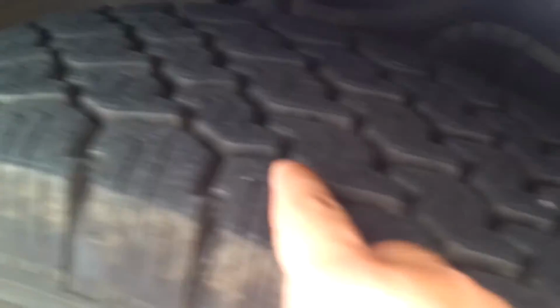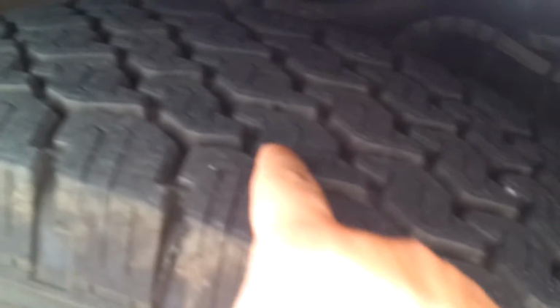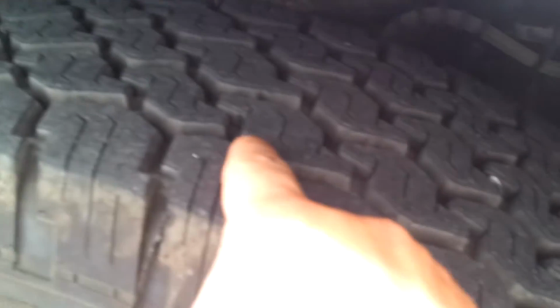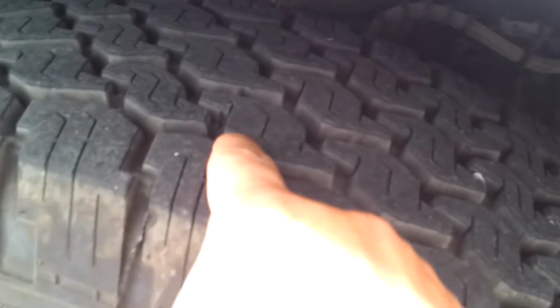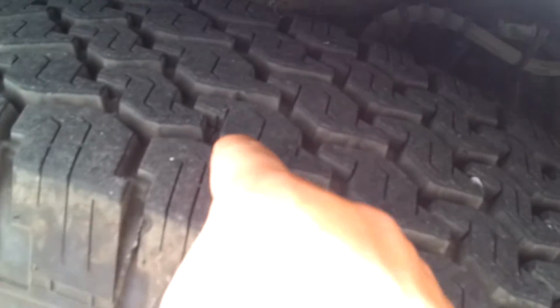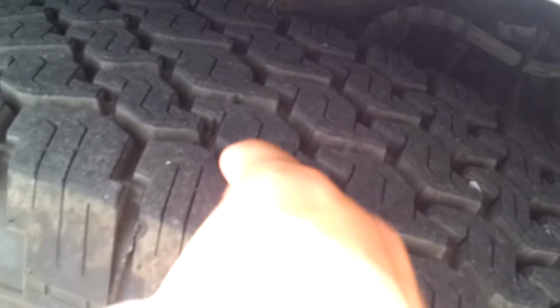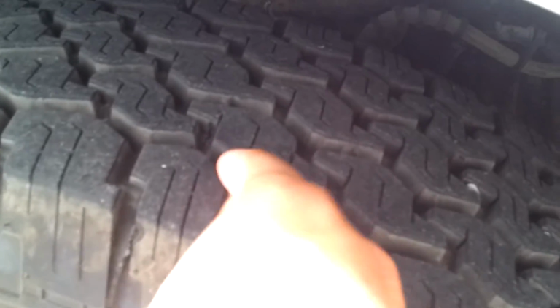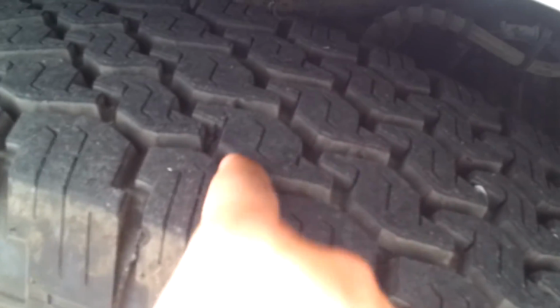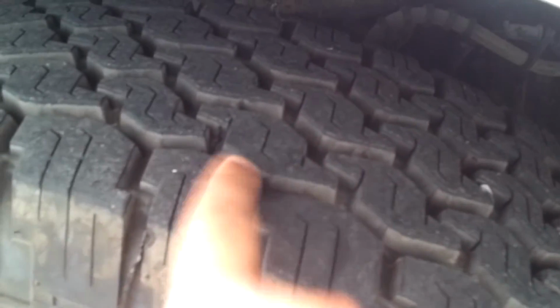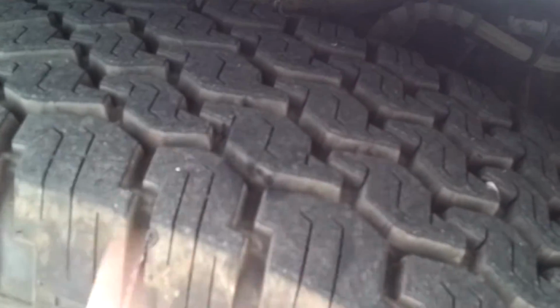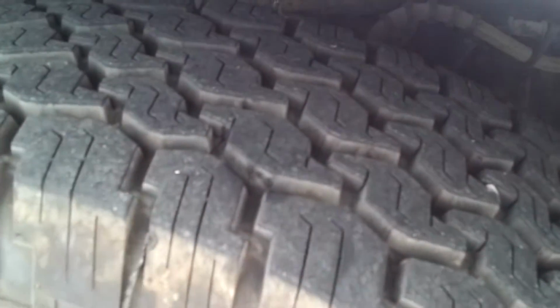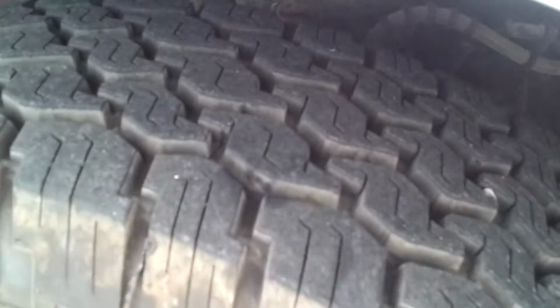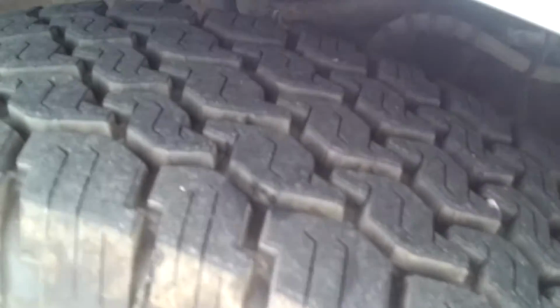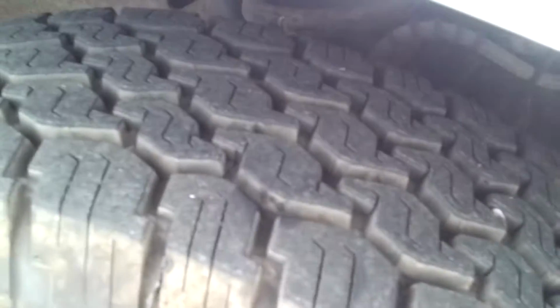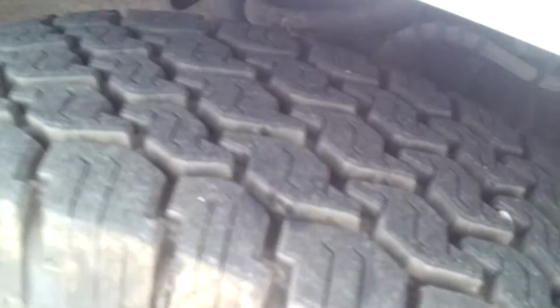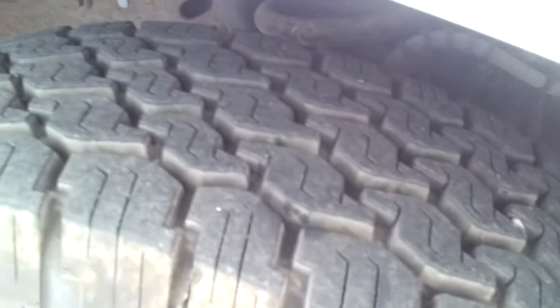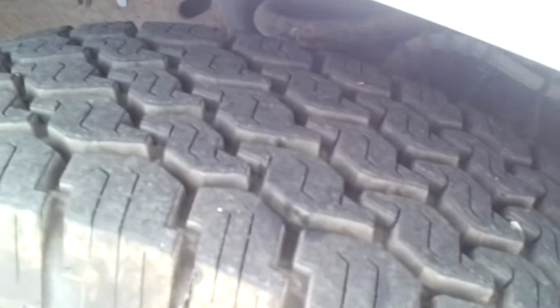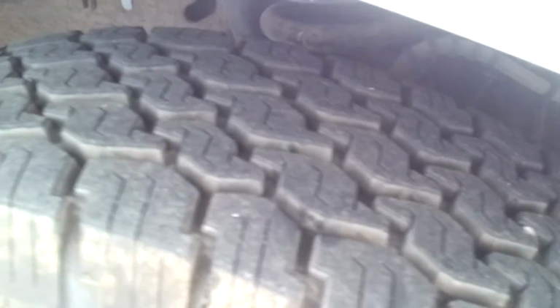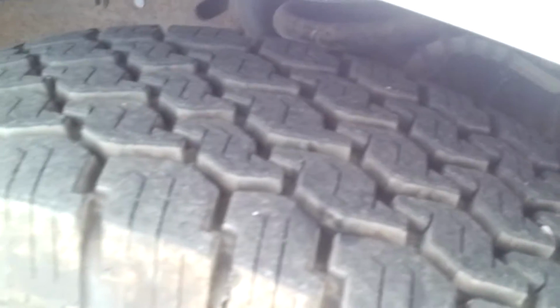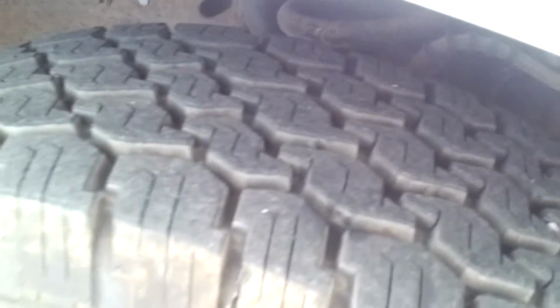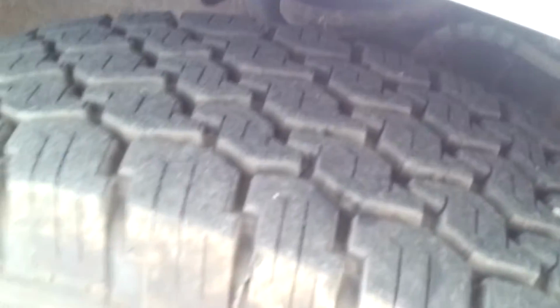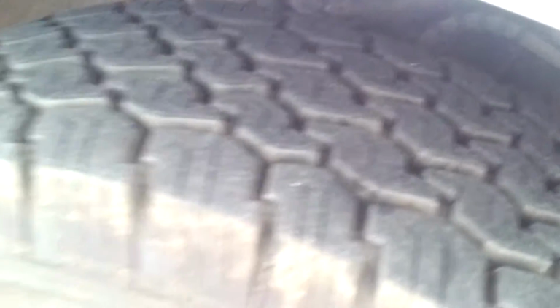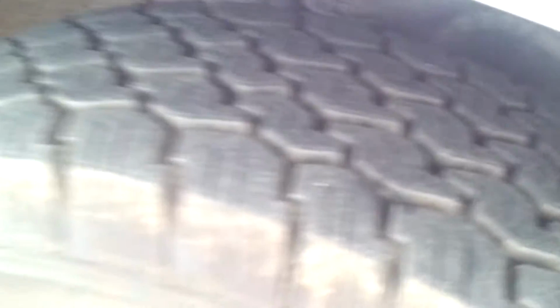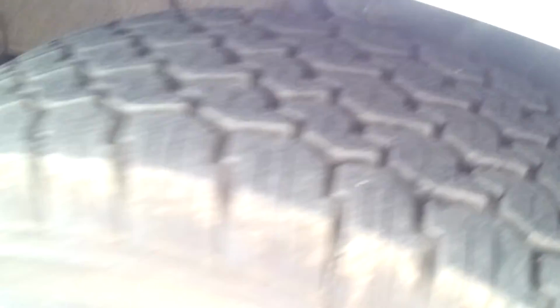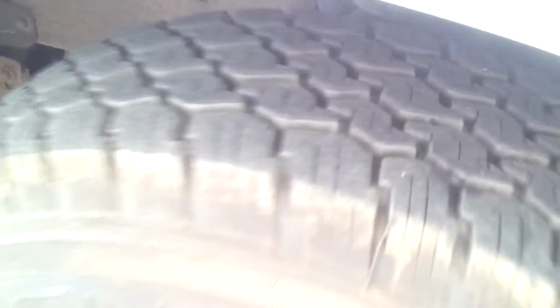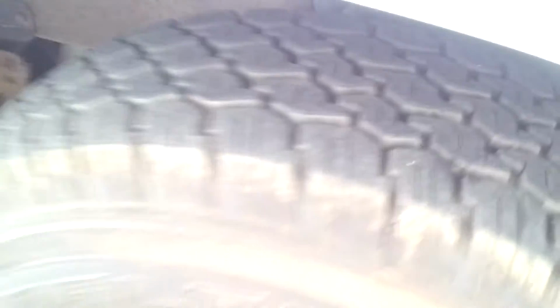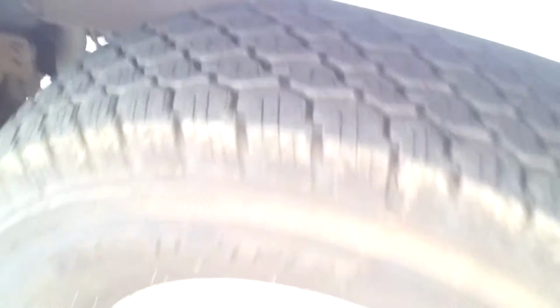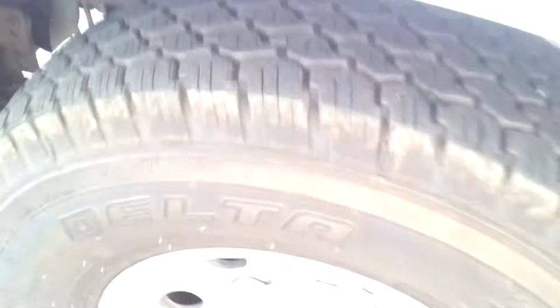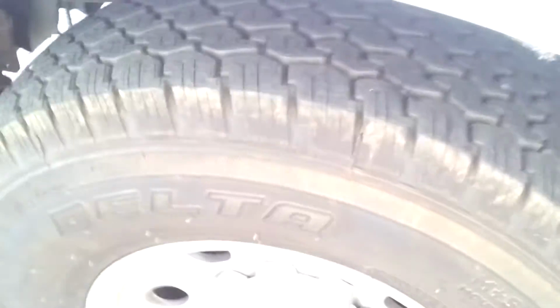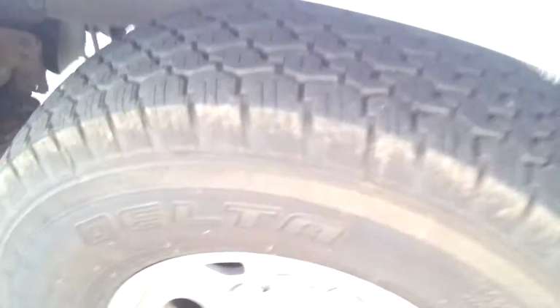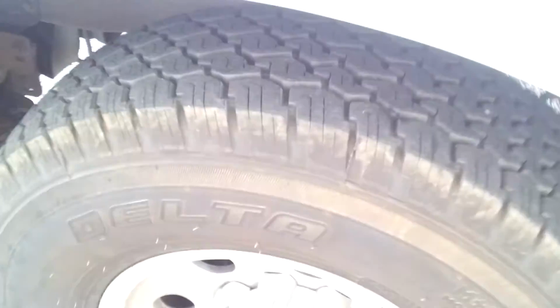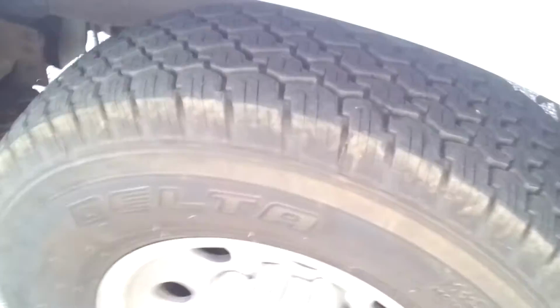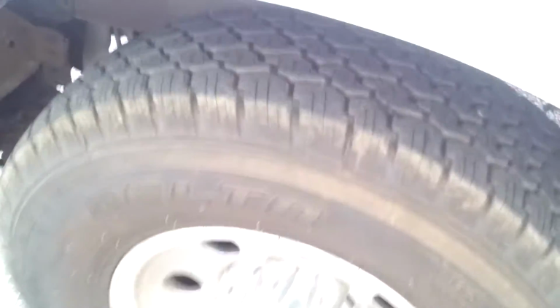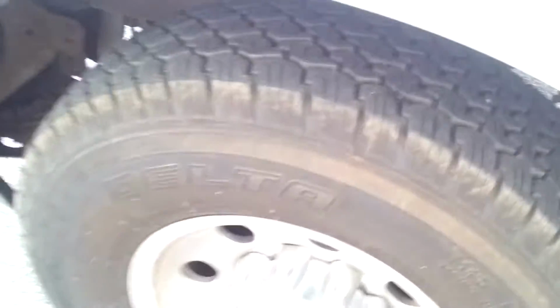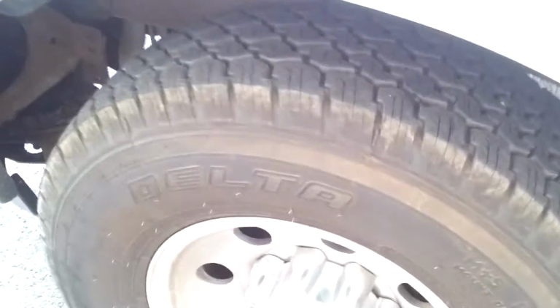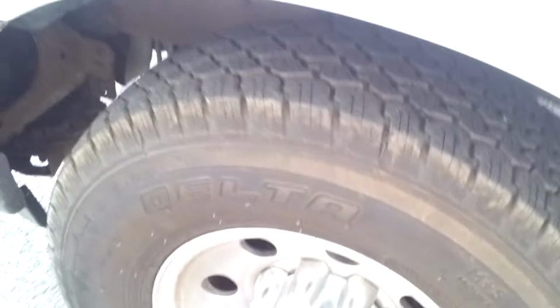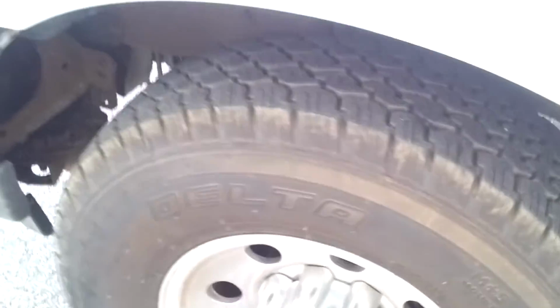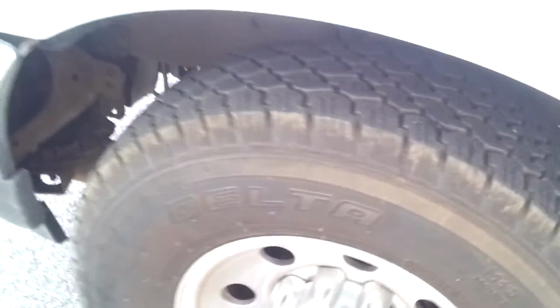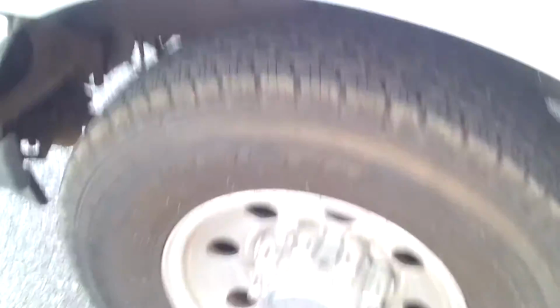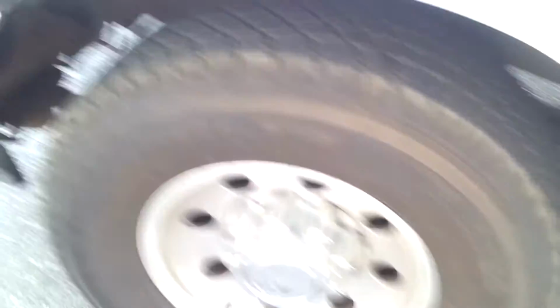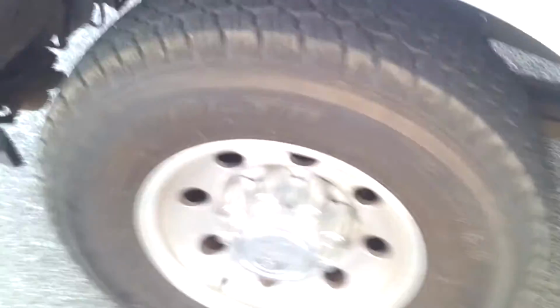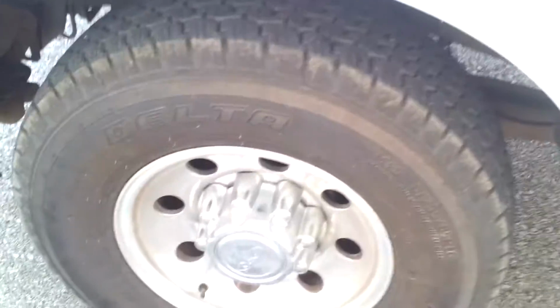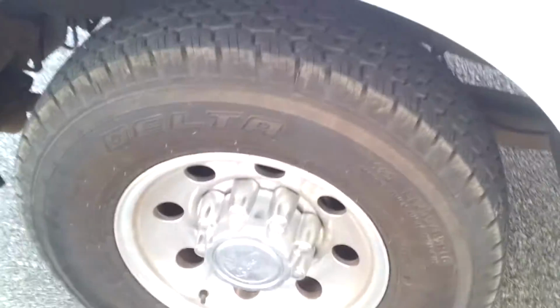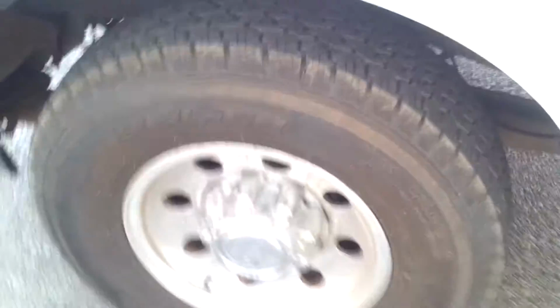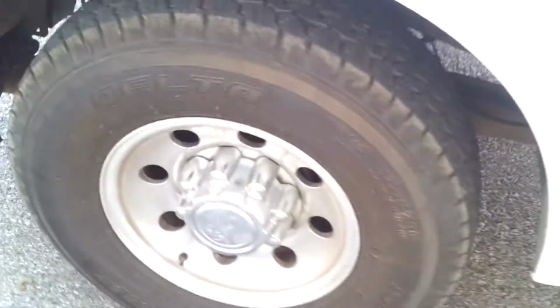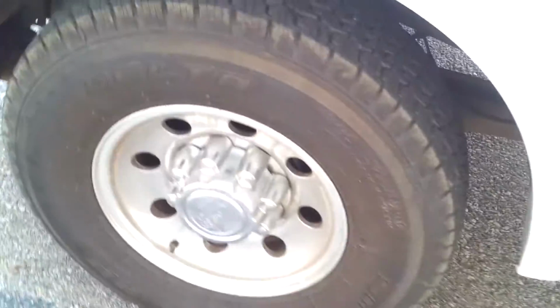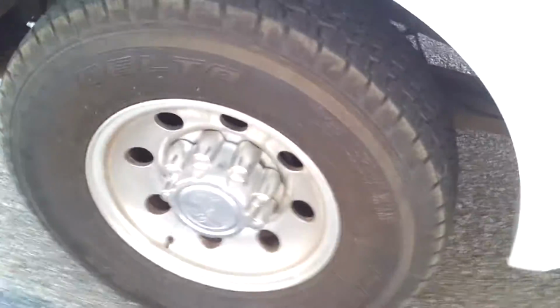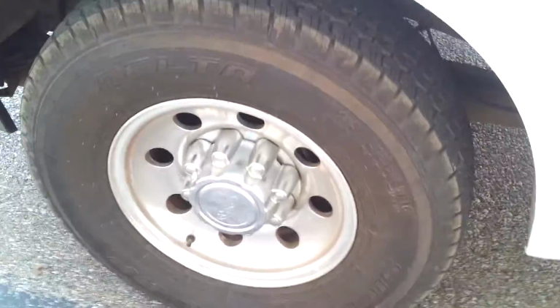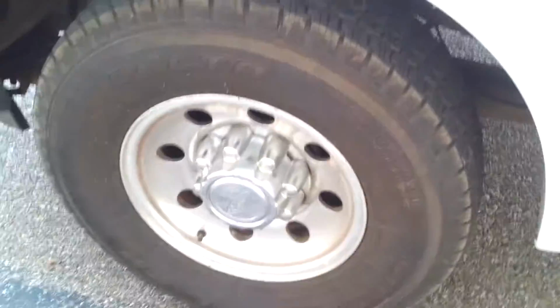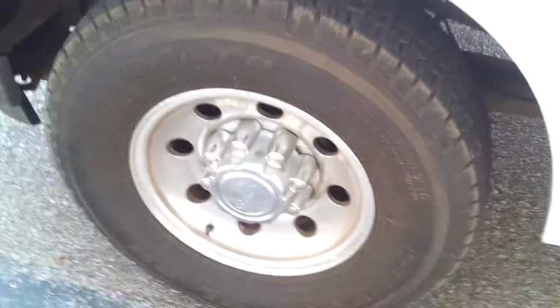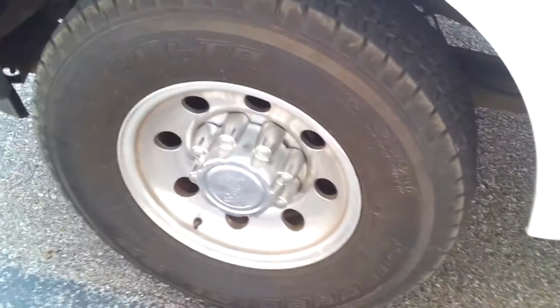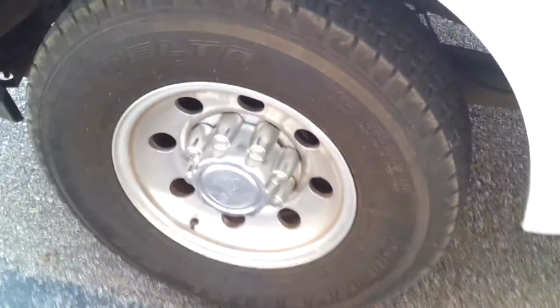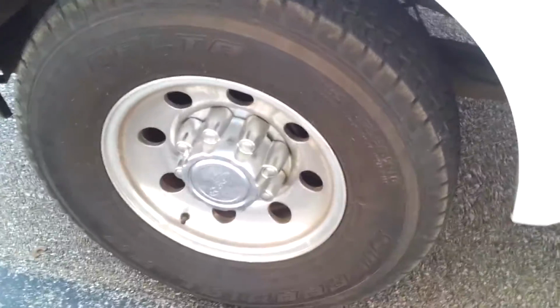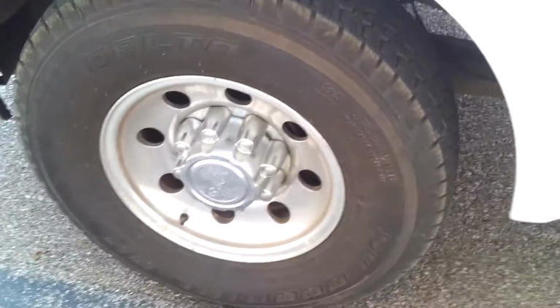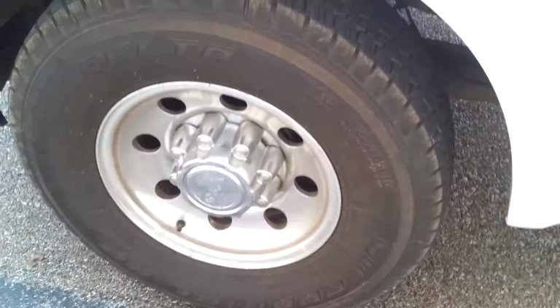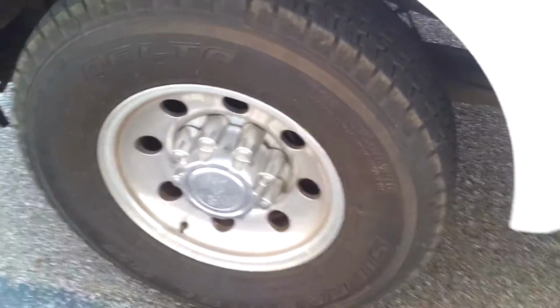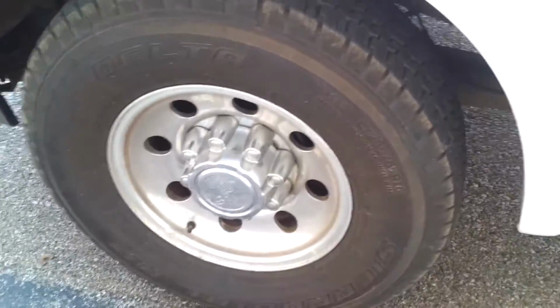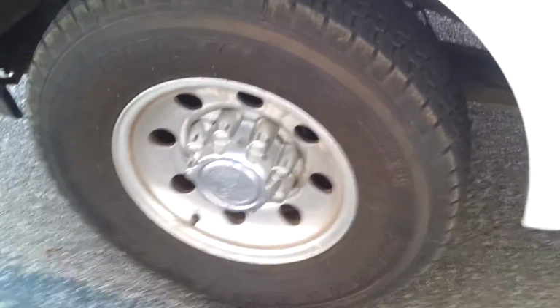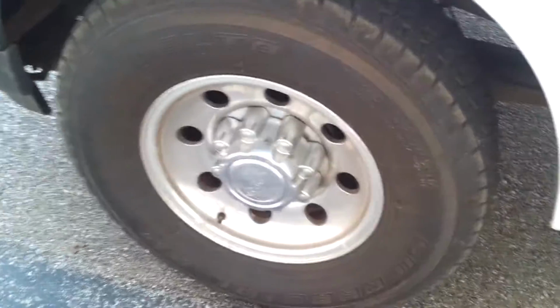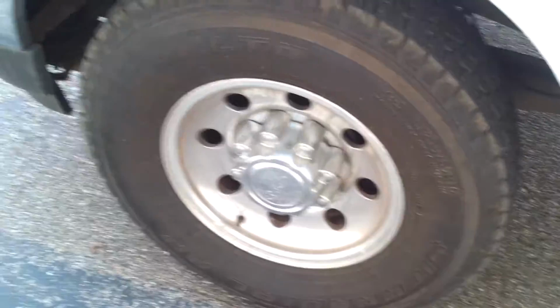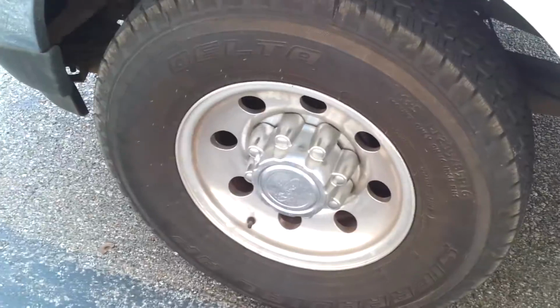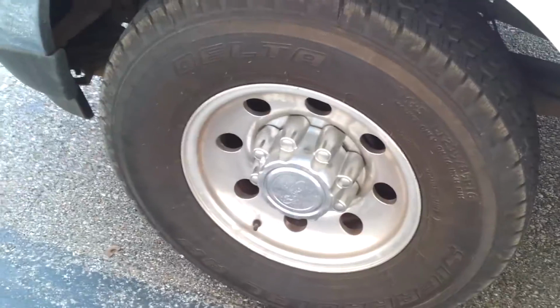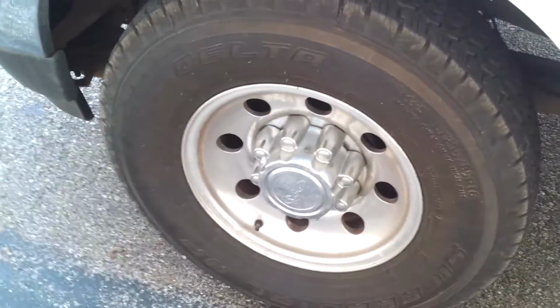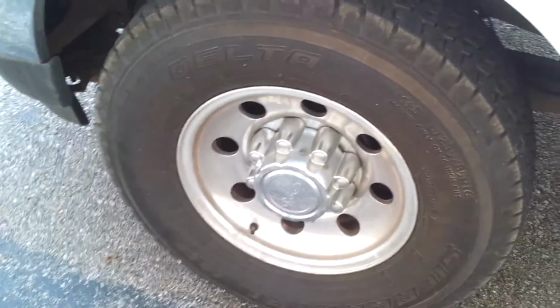This truck is two-wheel drive, so I got them a little bit aggressive. So if I do need the traction in the wintertime, I've got some good traction.